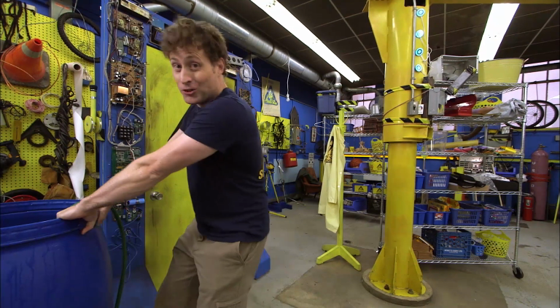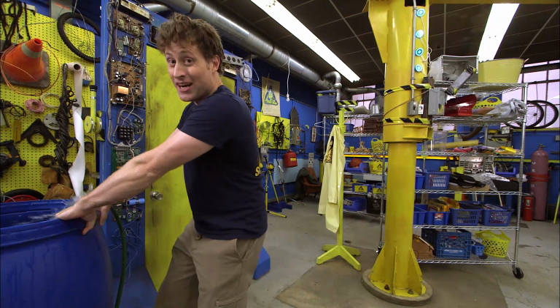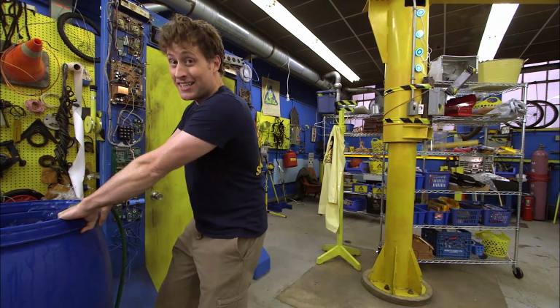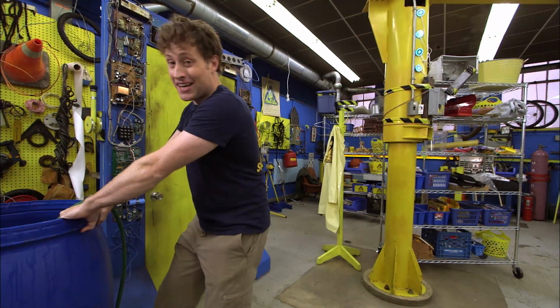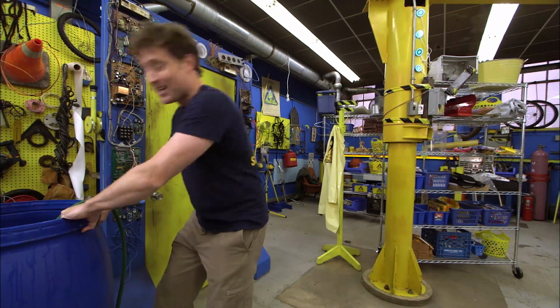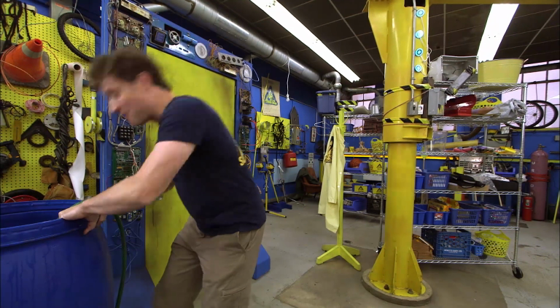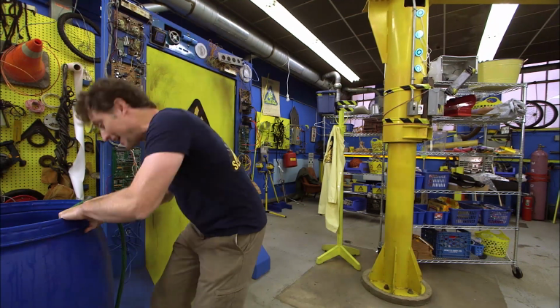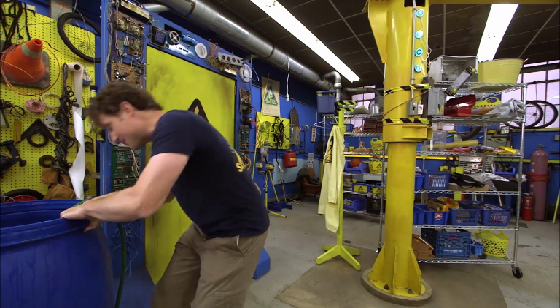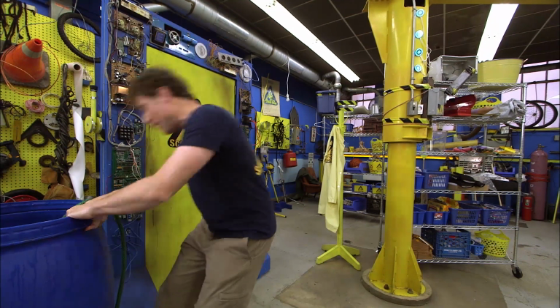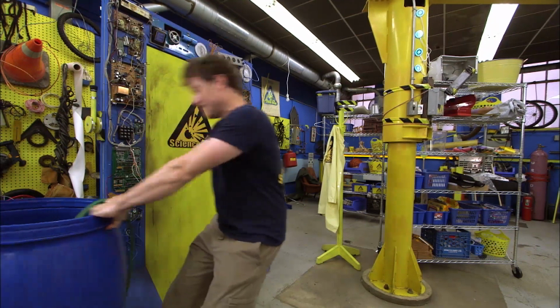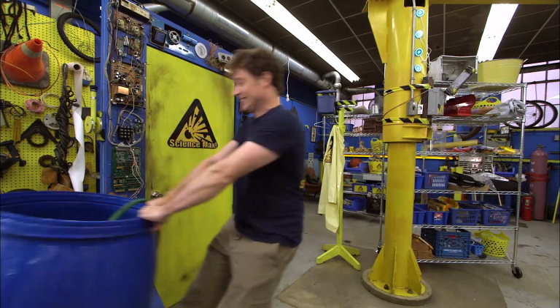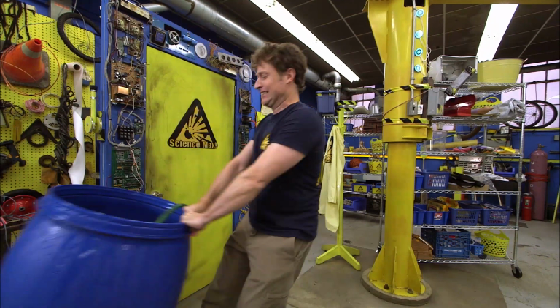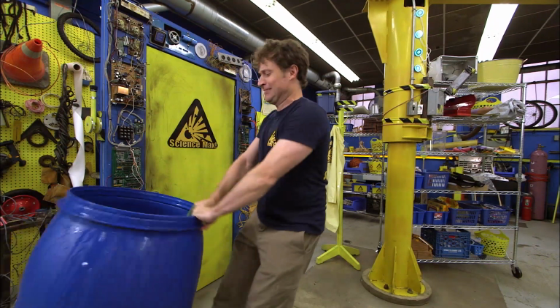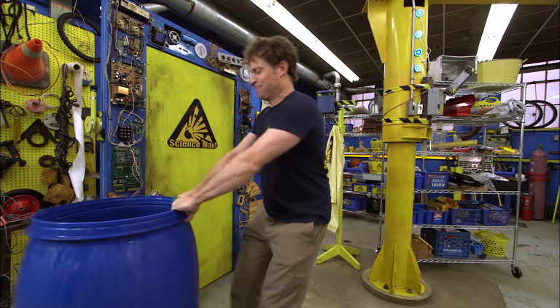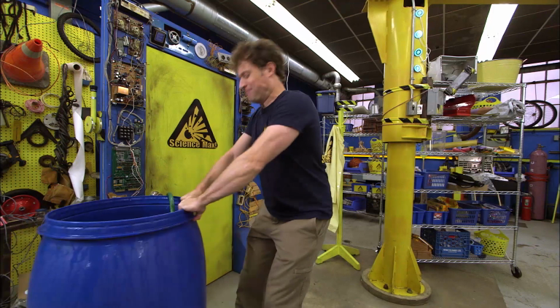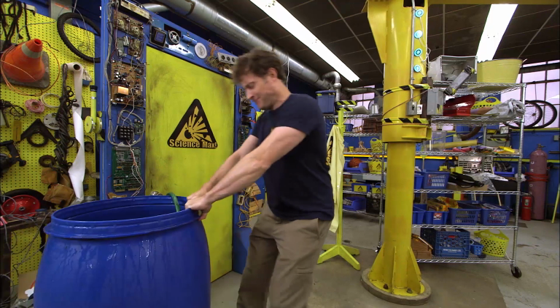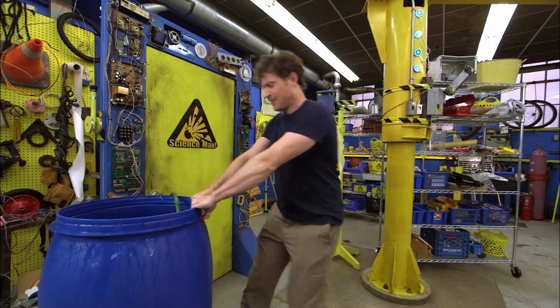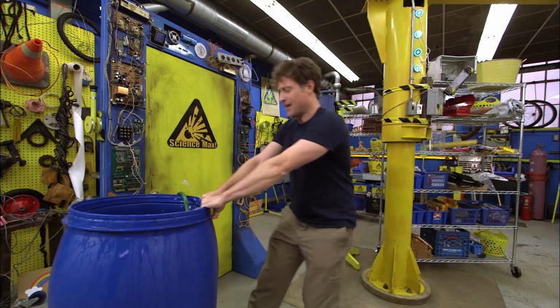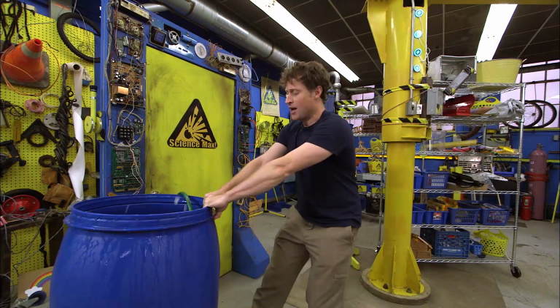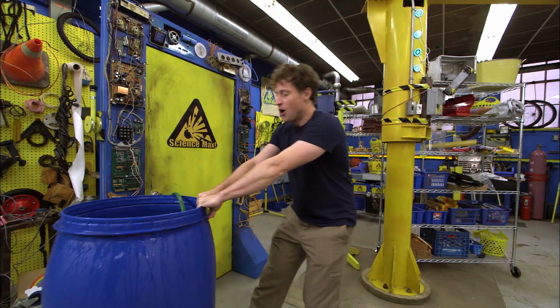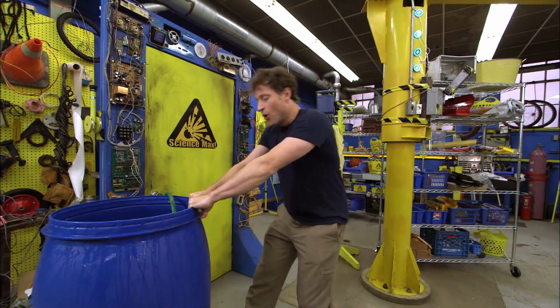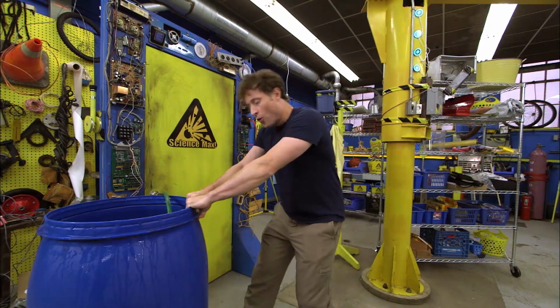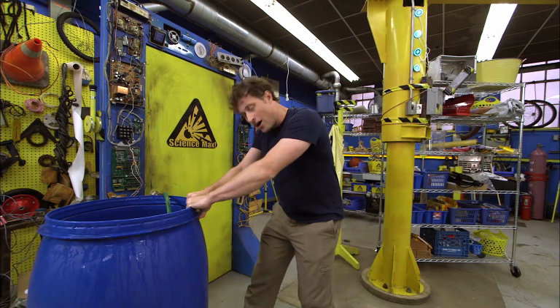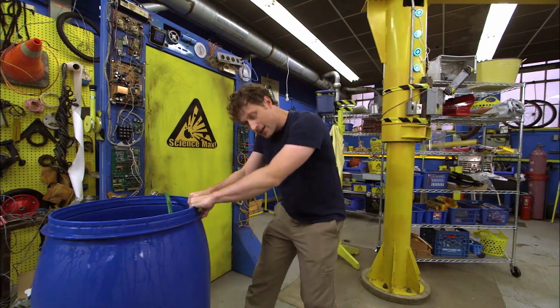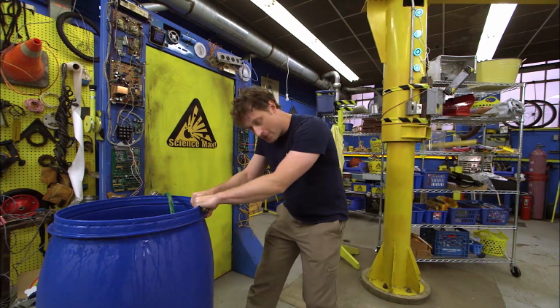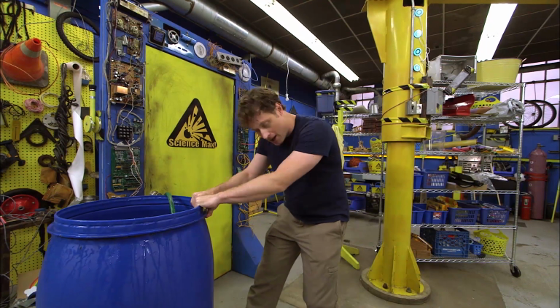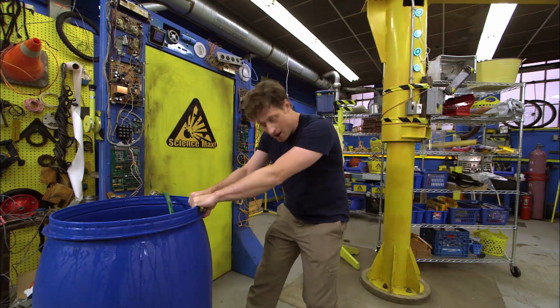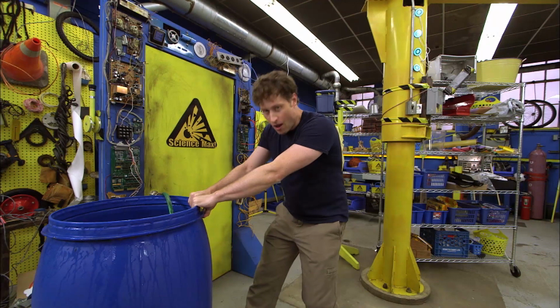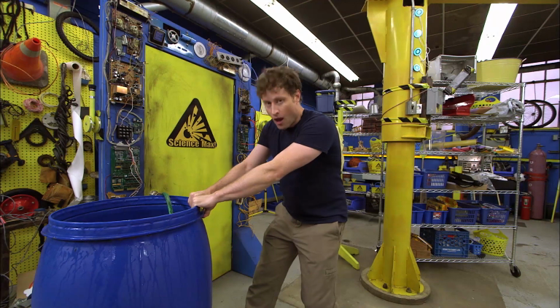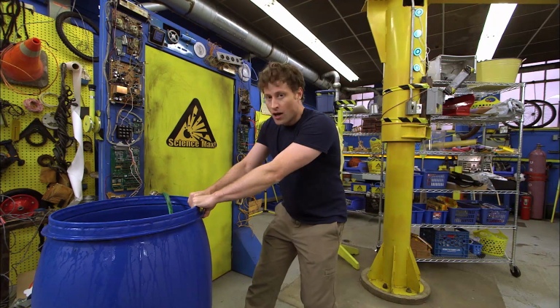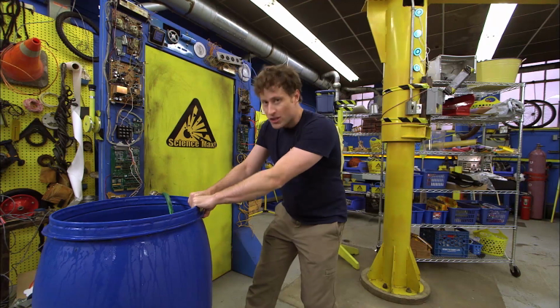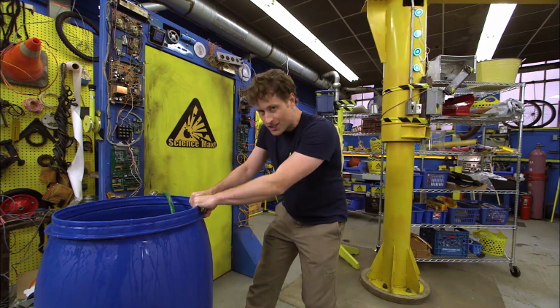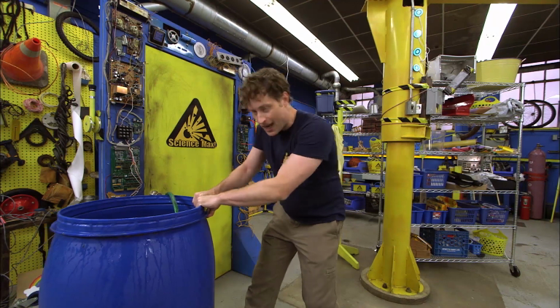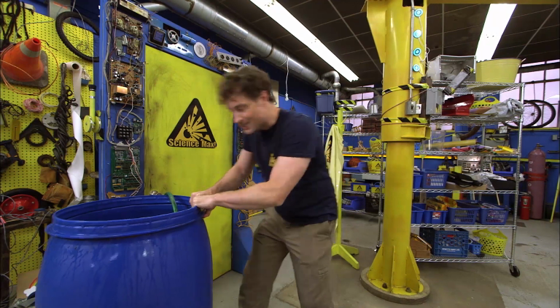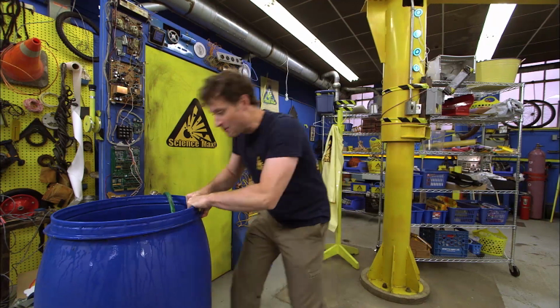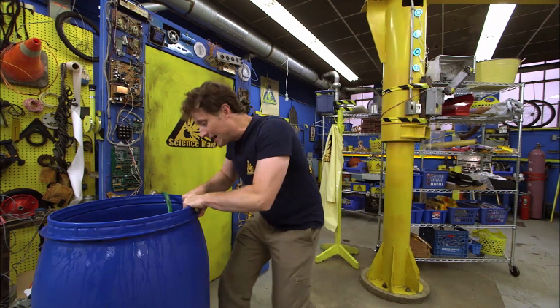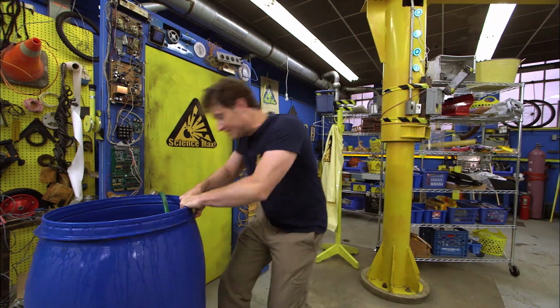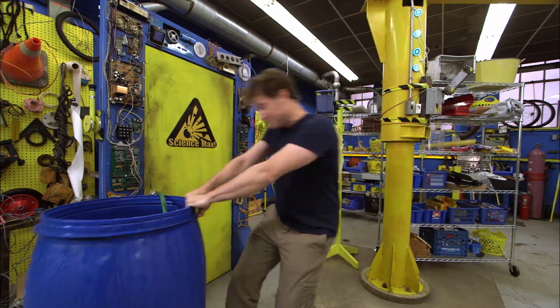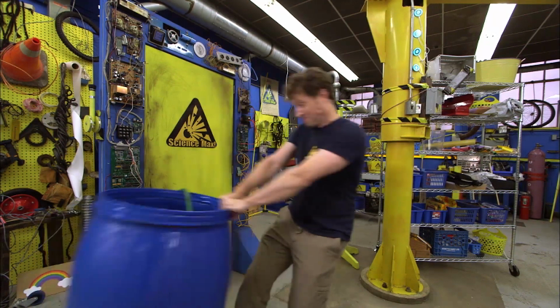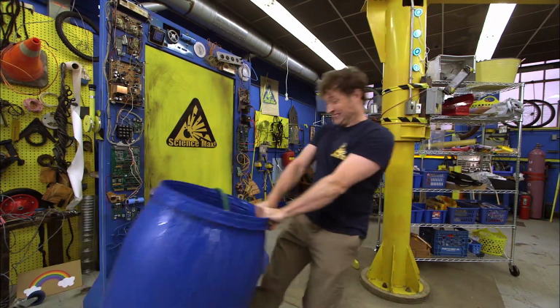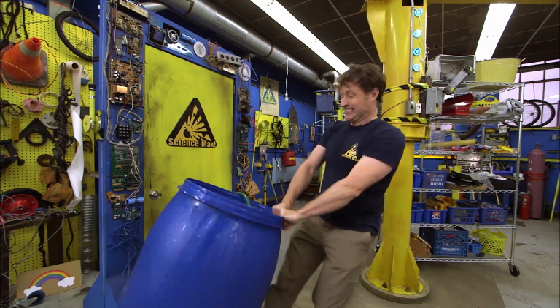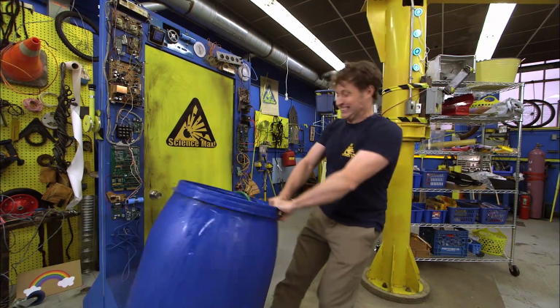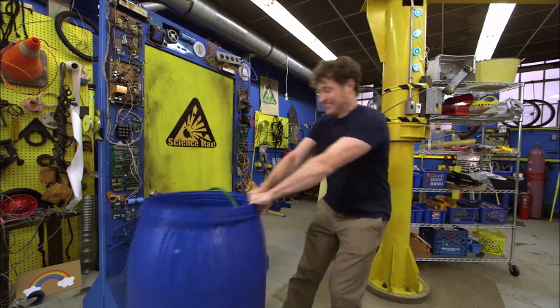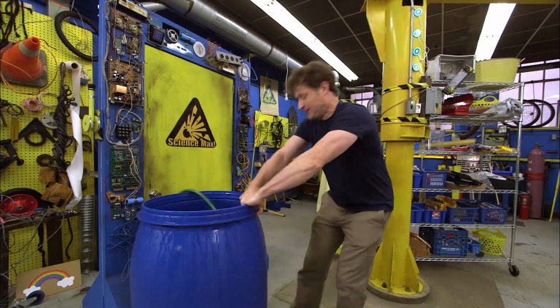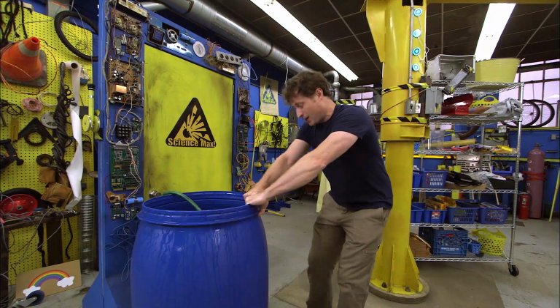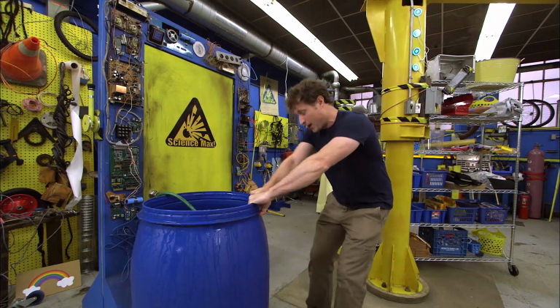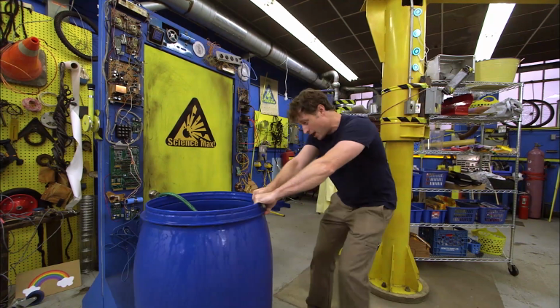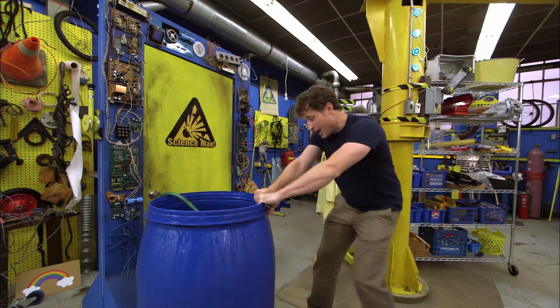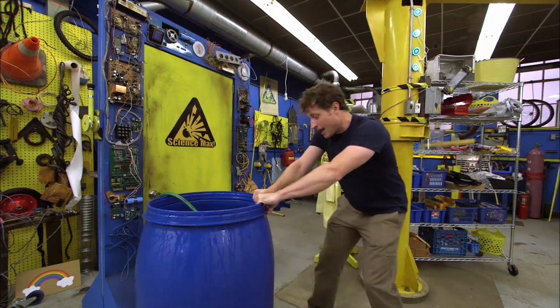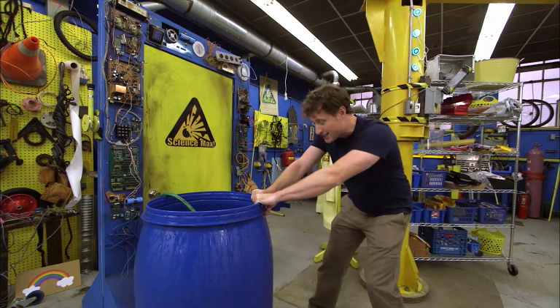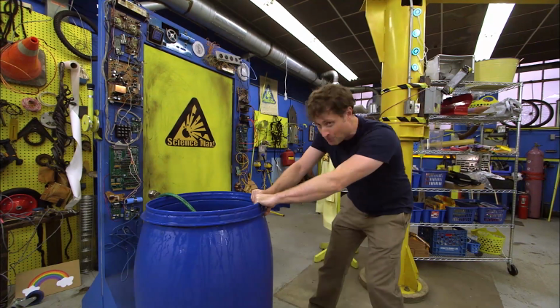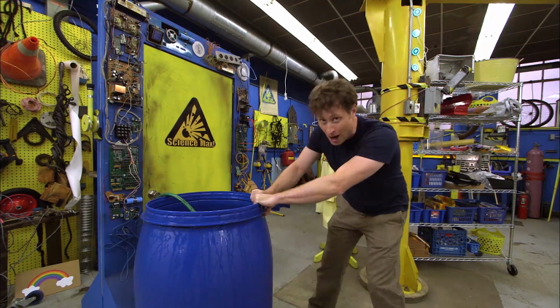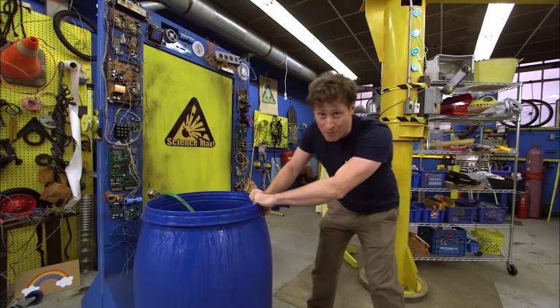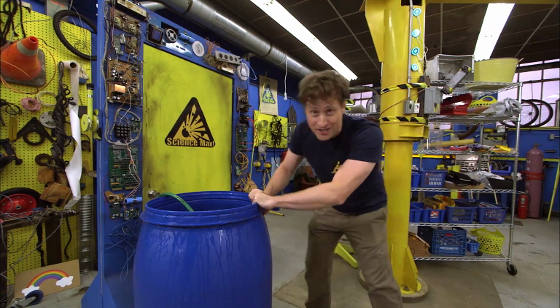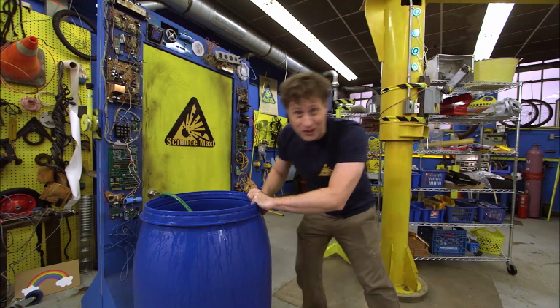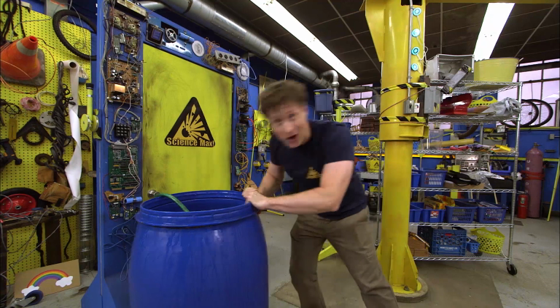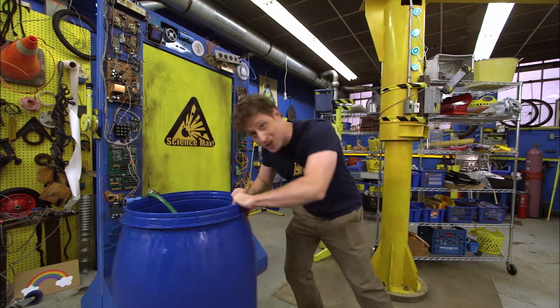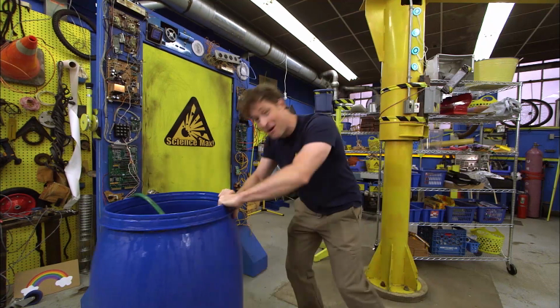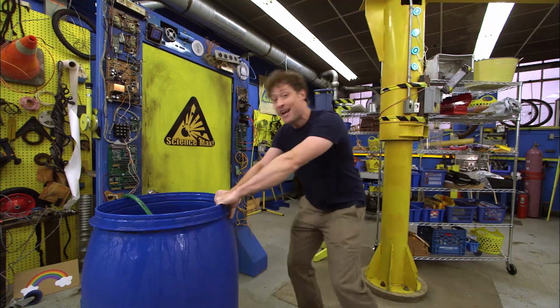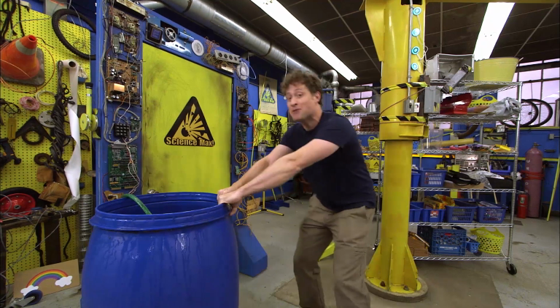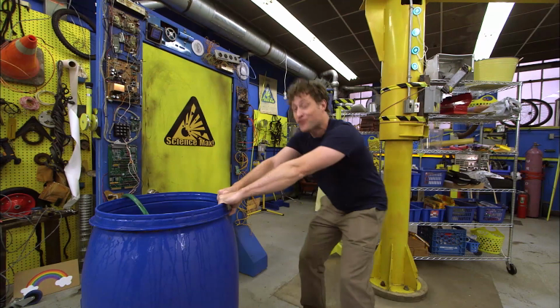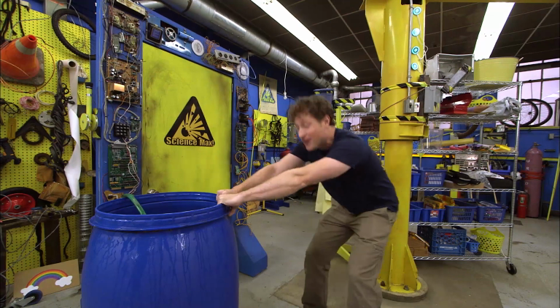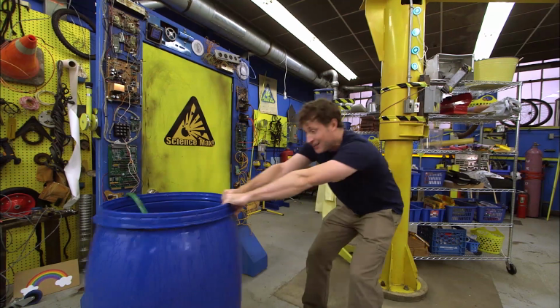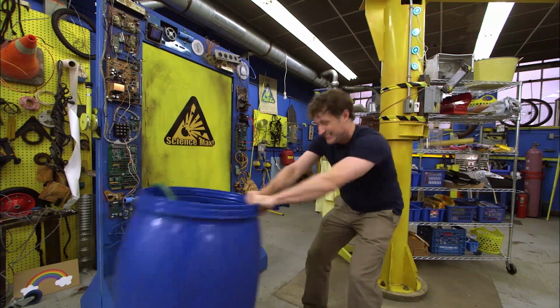Greetings Science Maximites! Welcome to Science Max Experiments at Large. My name is Phil.